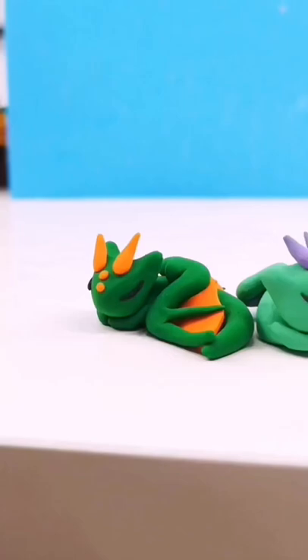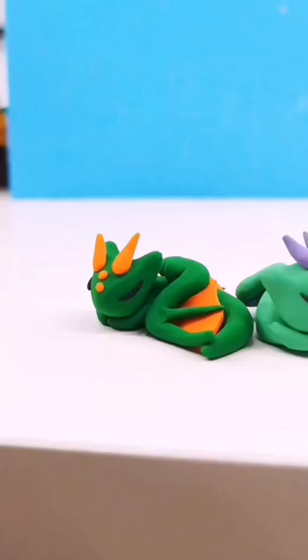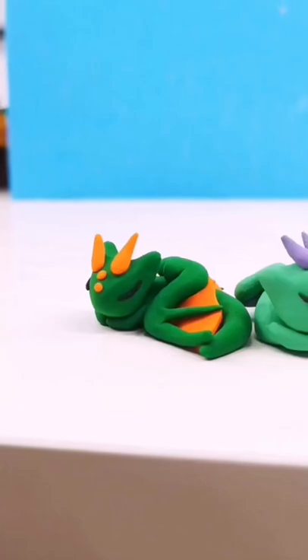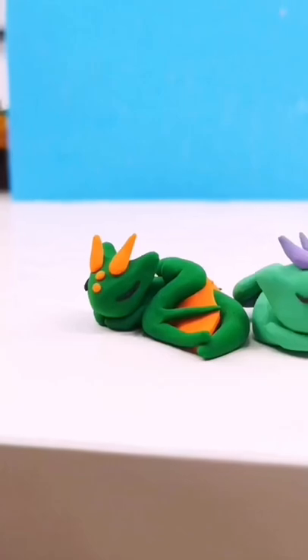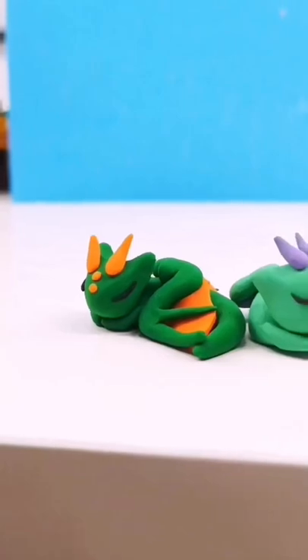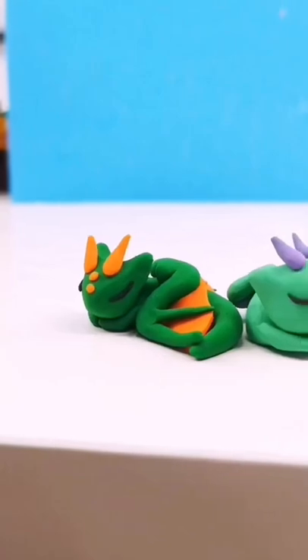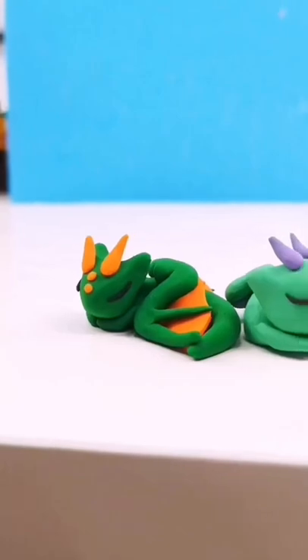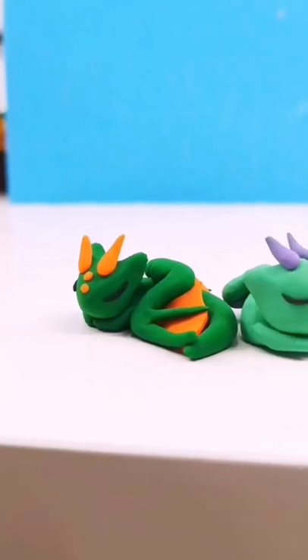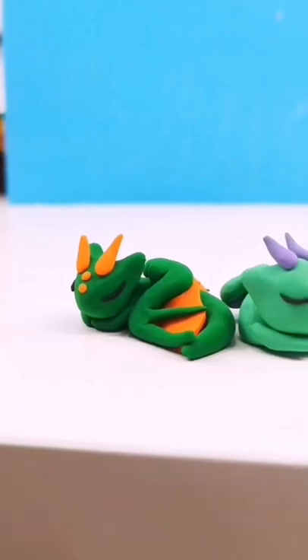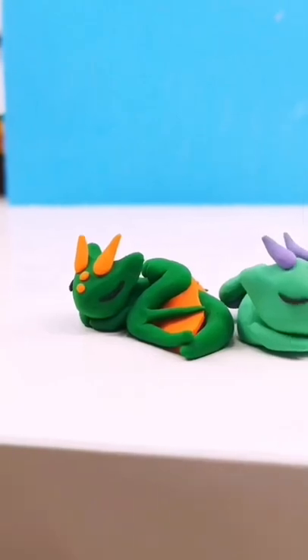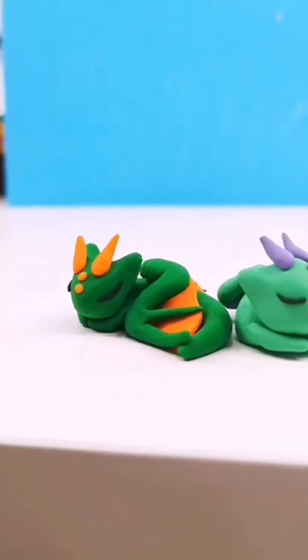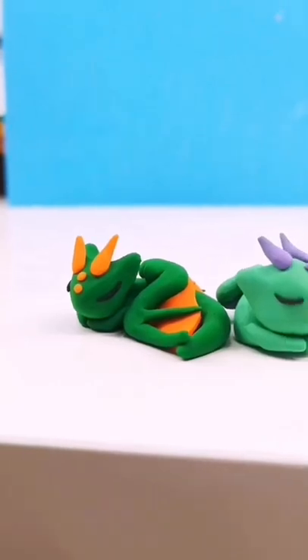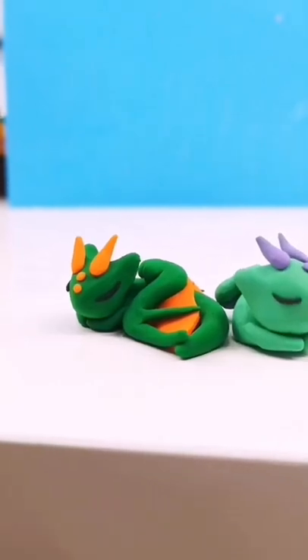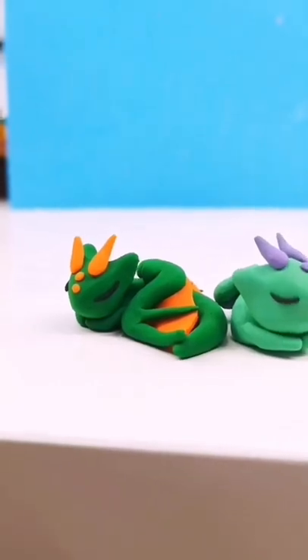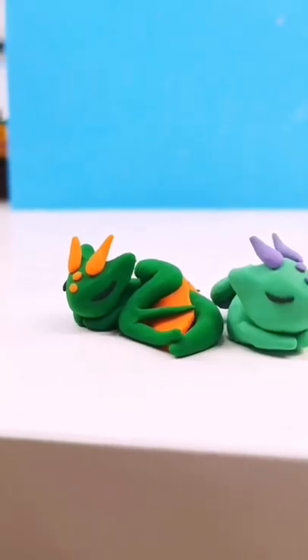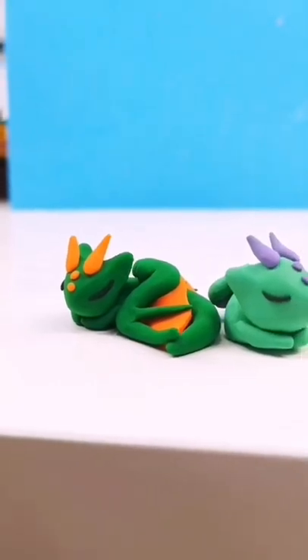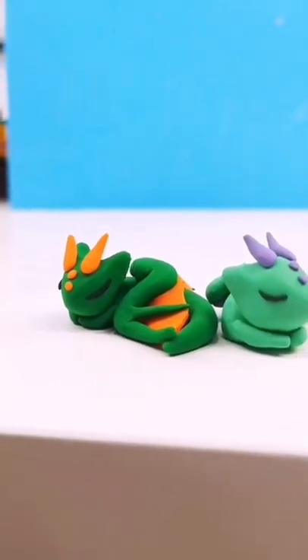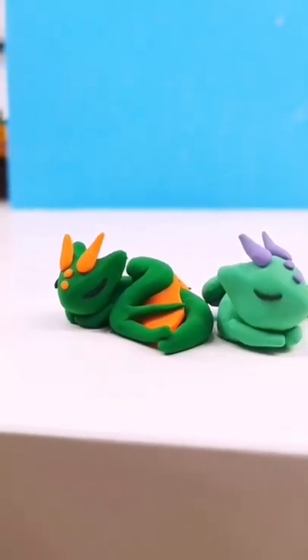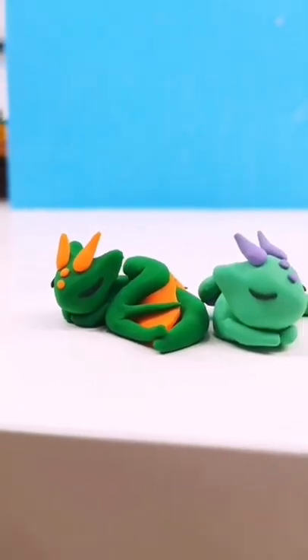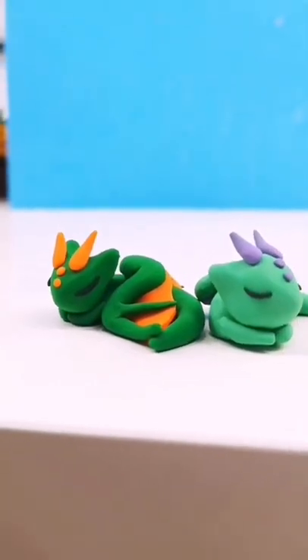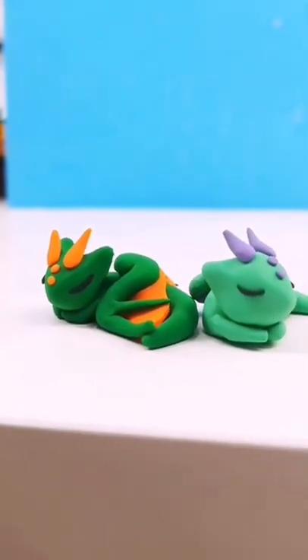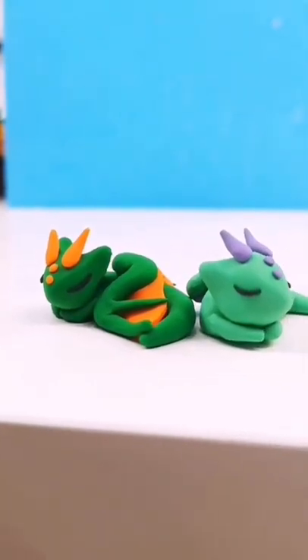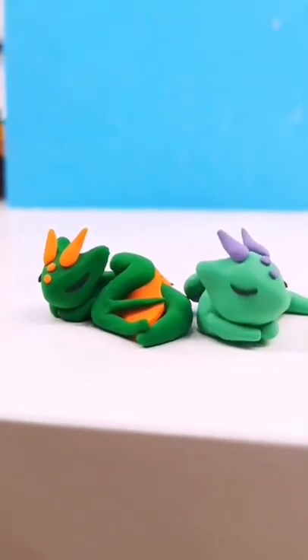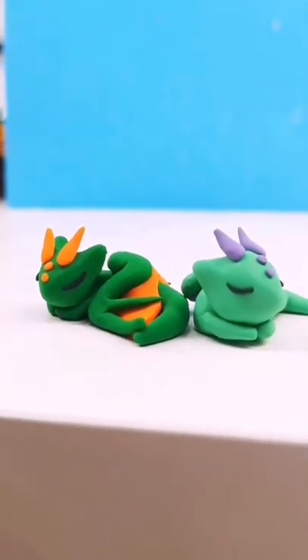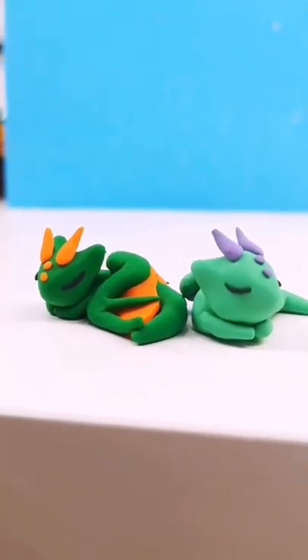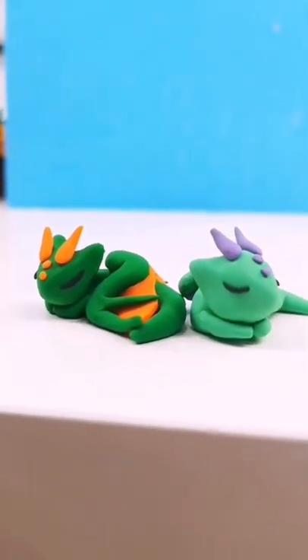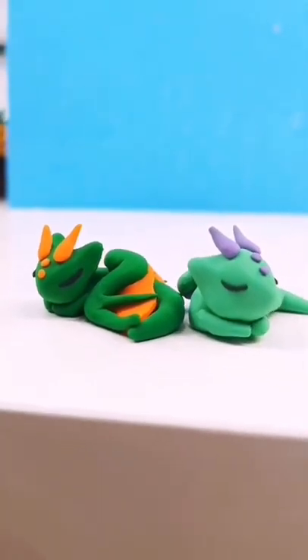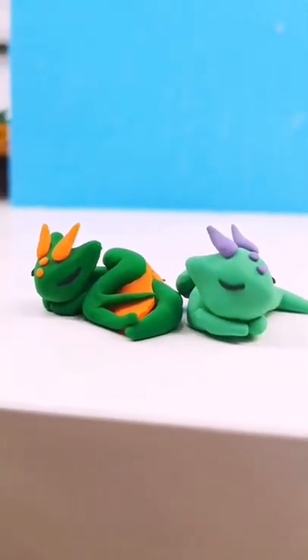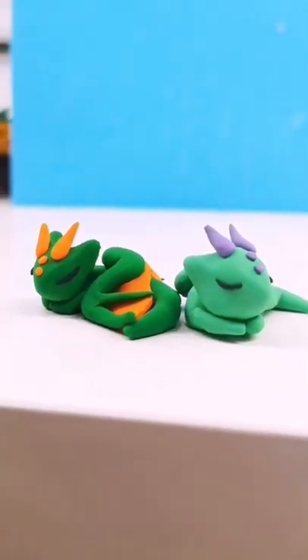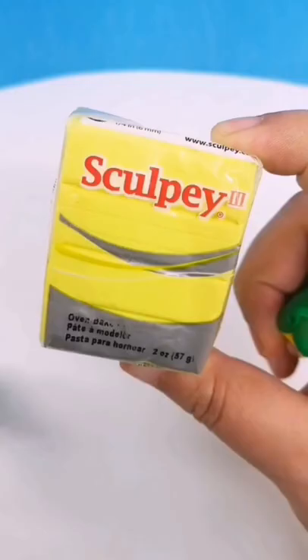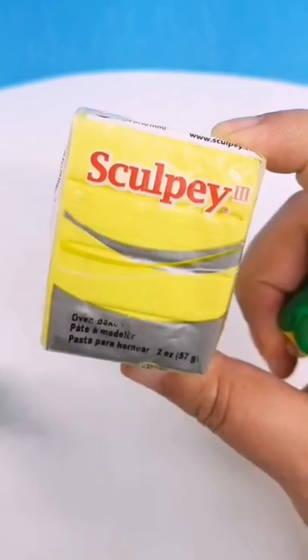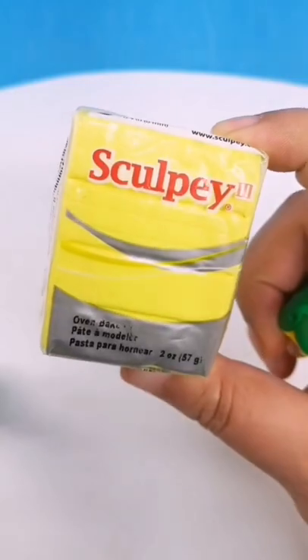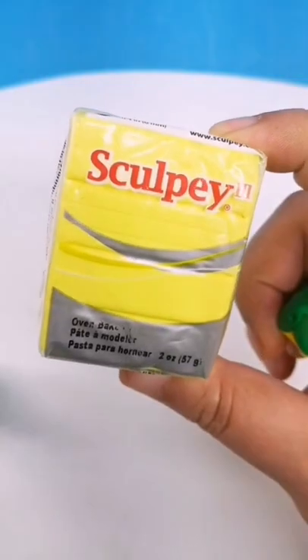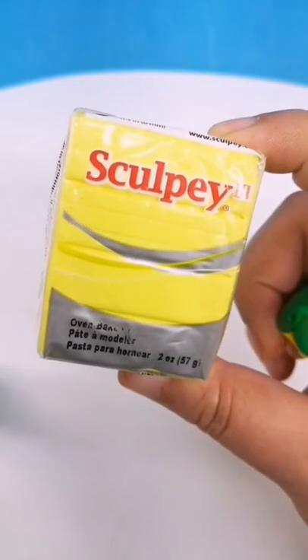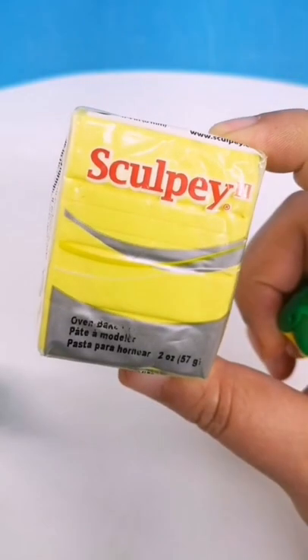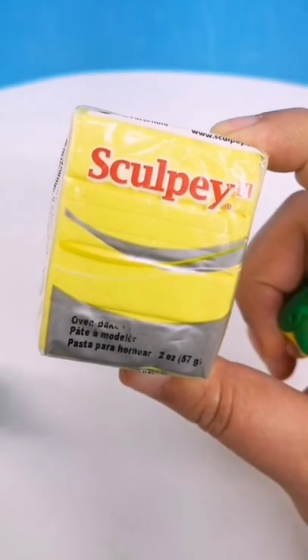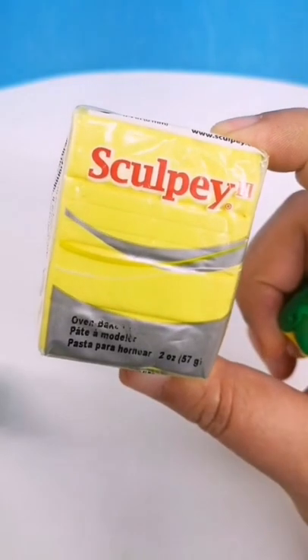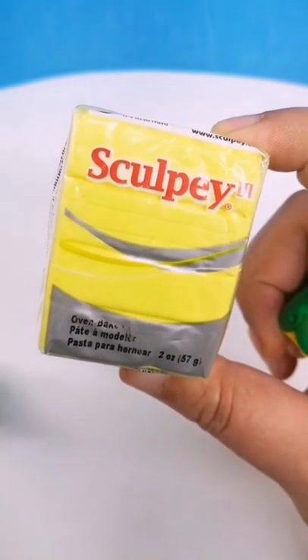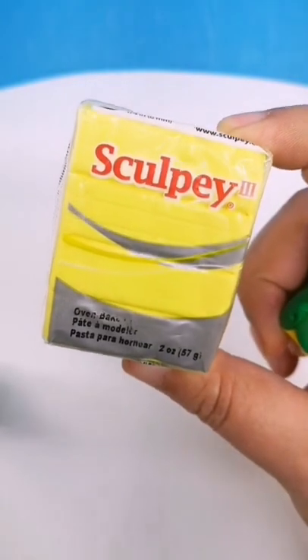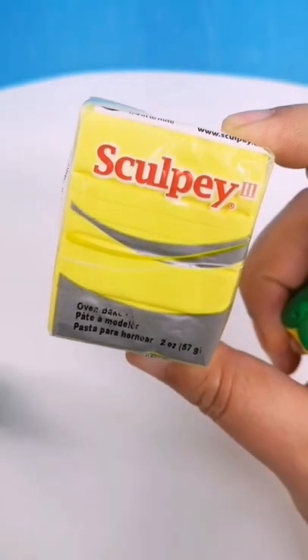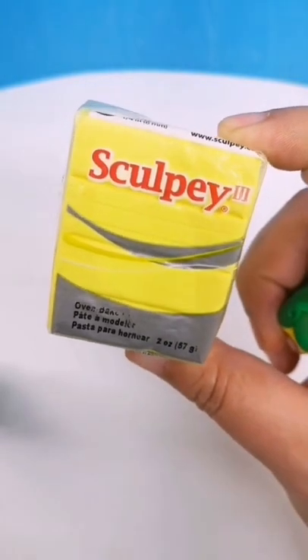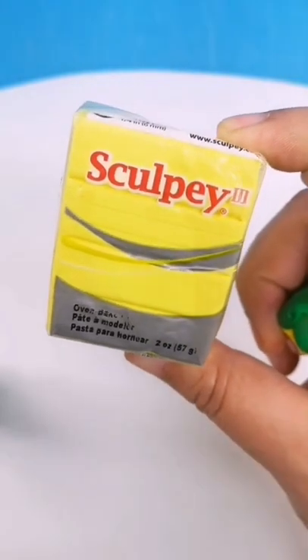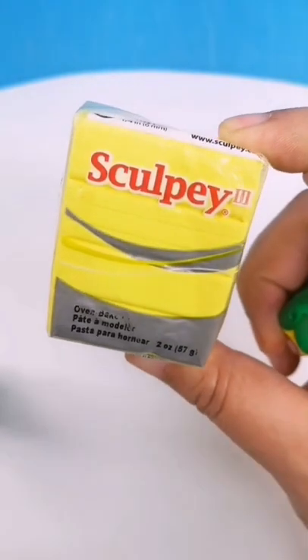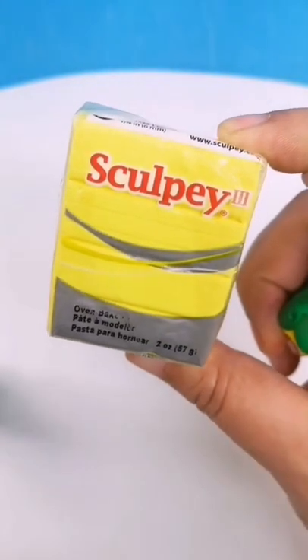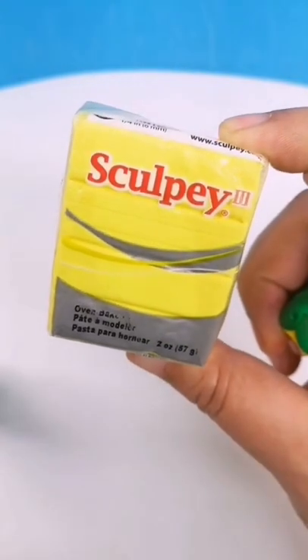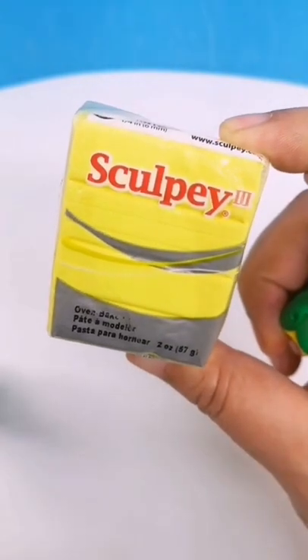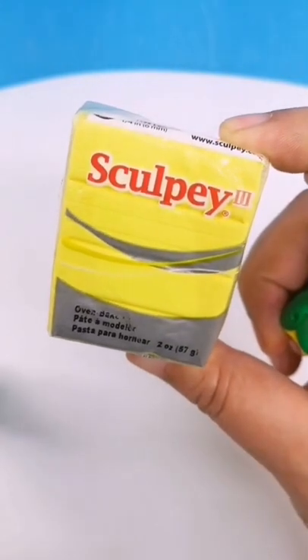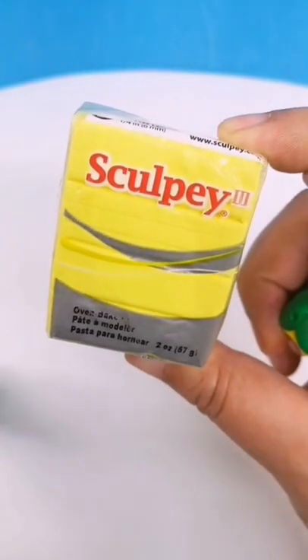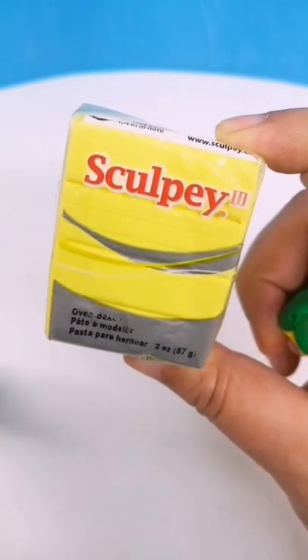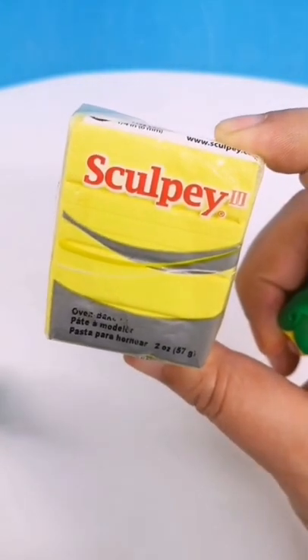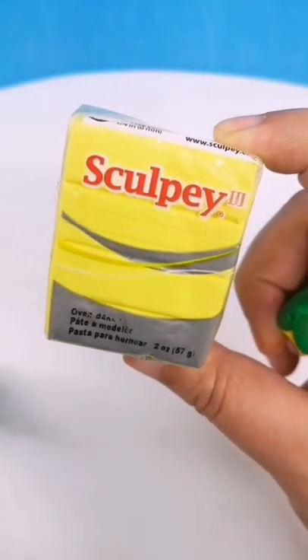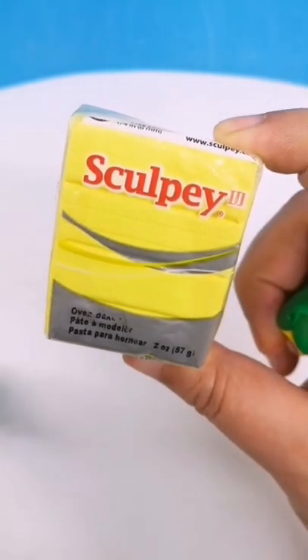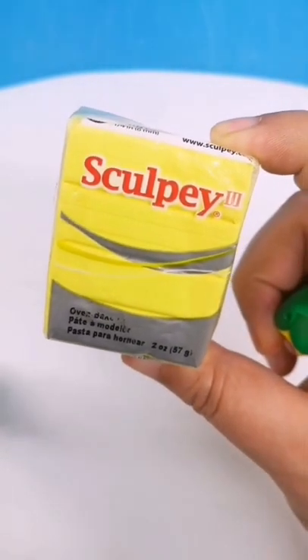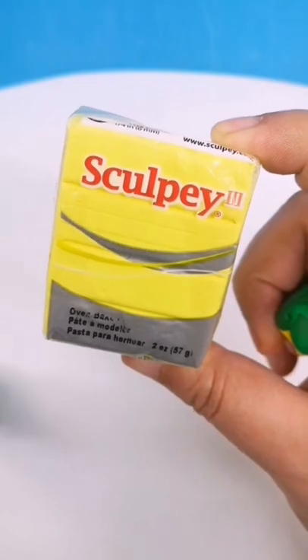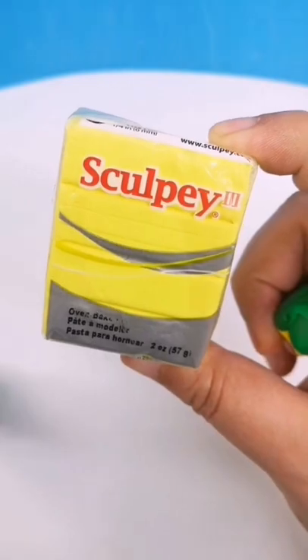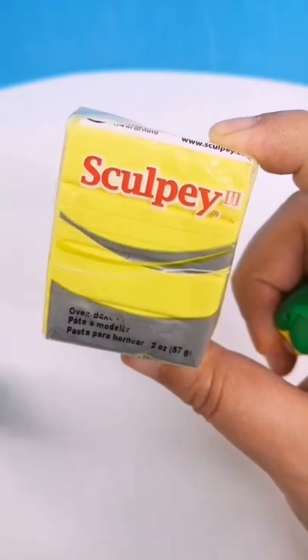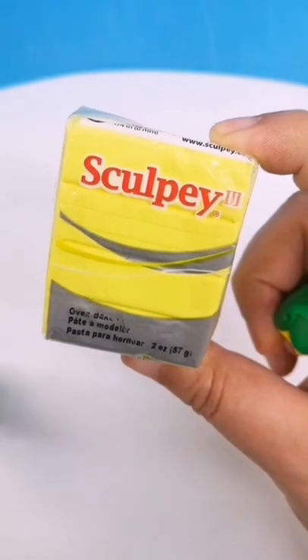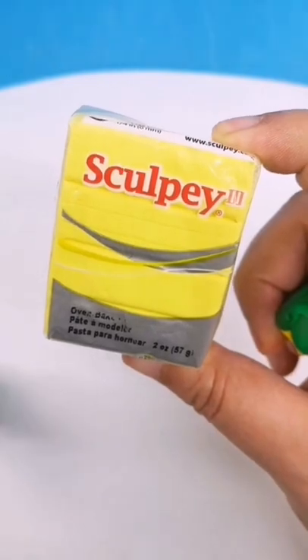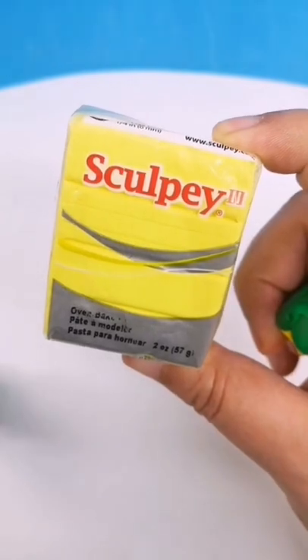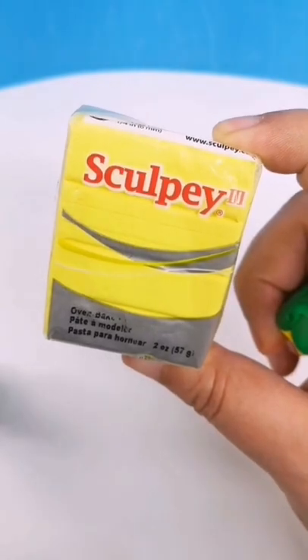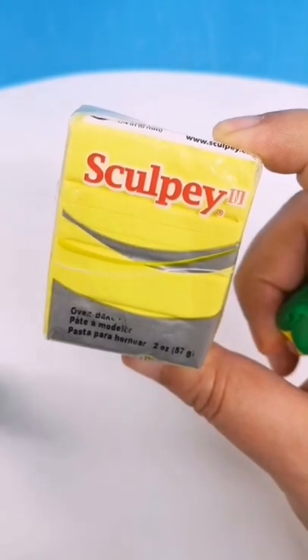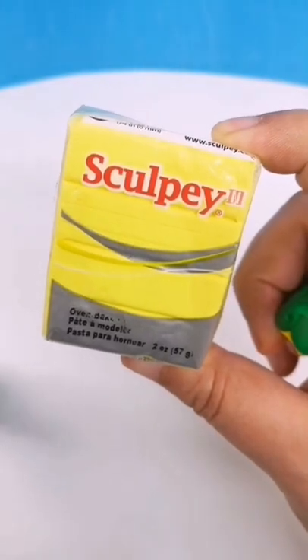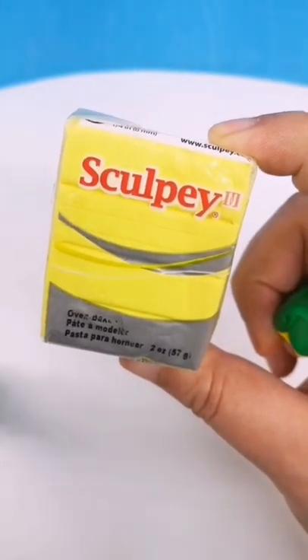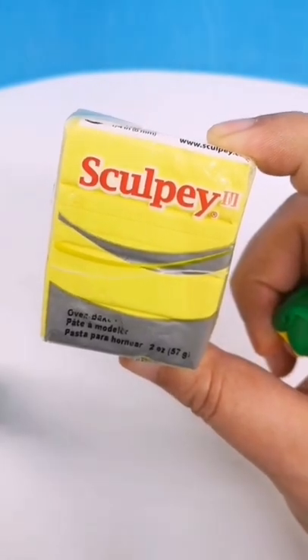Here's how to make these adorable sleeping dragons. We're going to be using Sculpey, which is a kind of polymer clay.